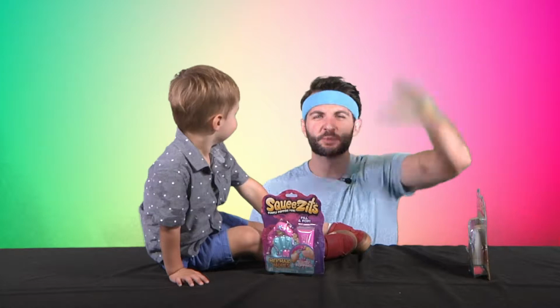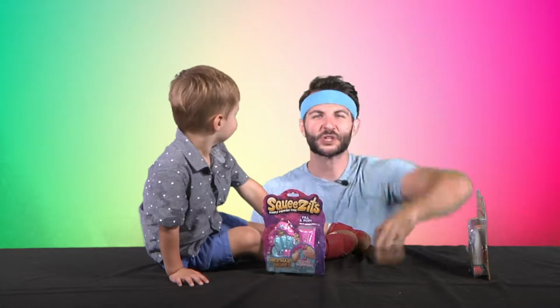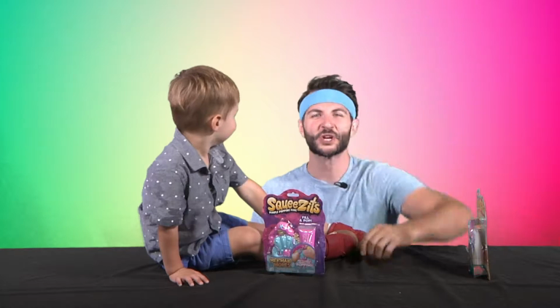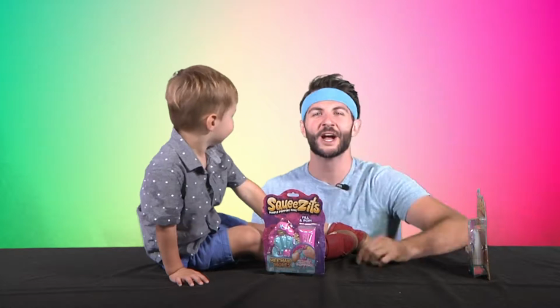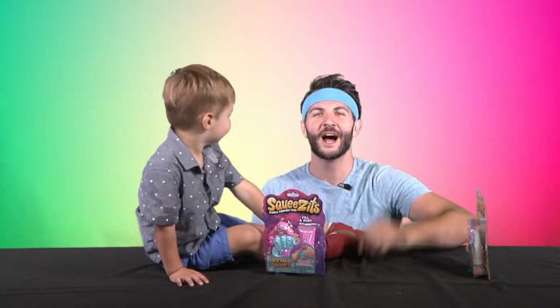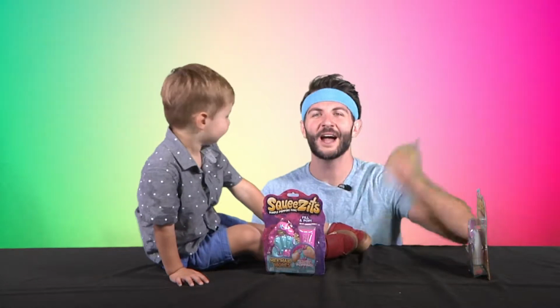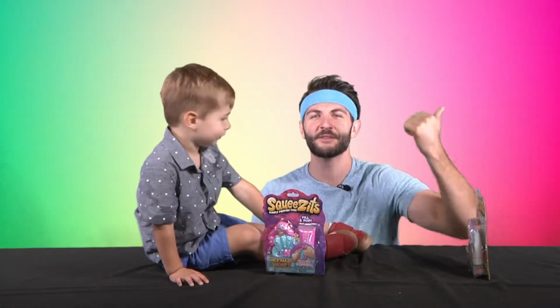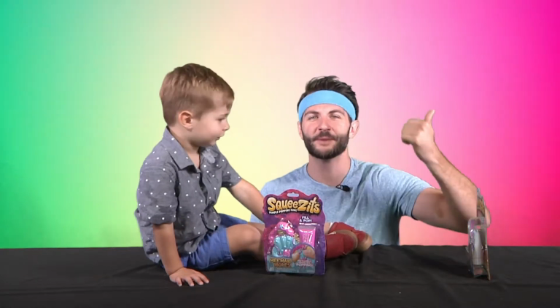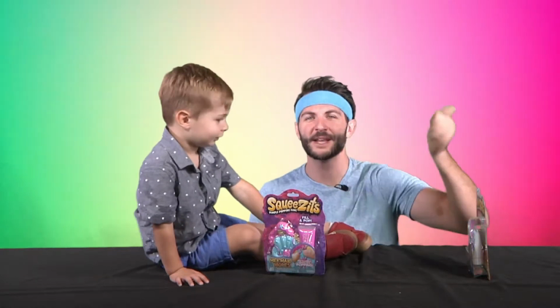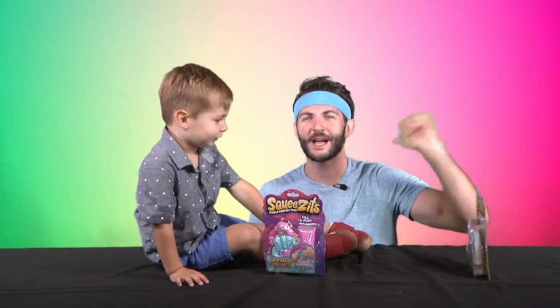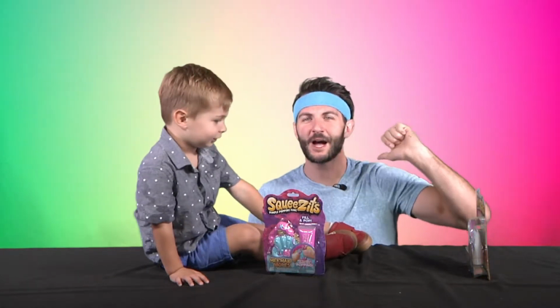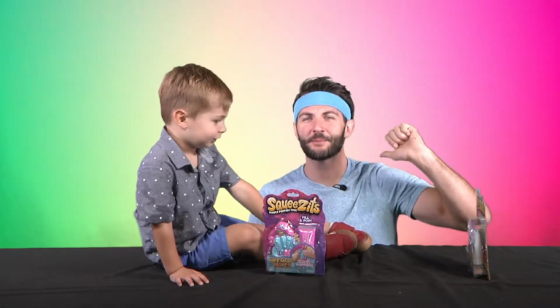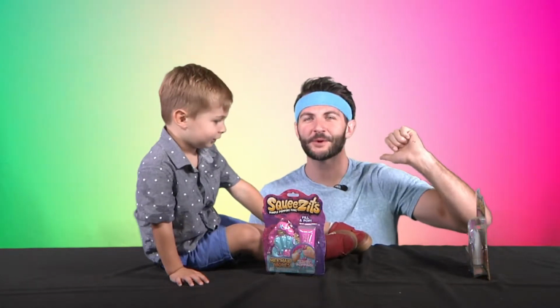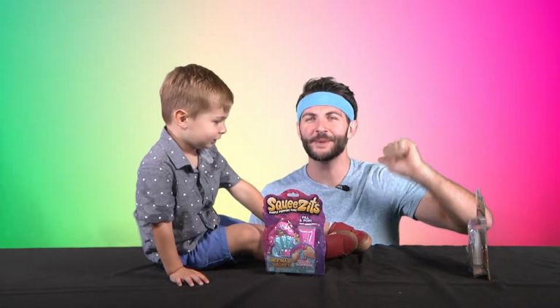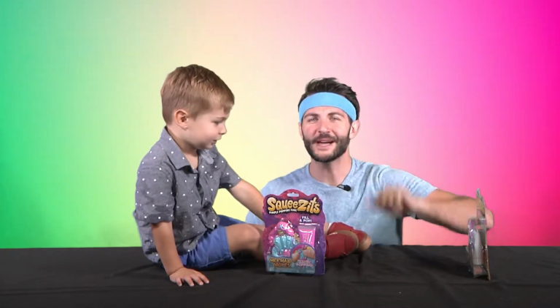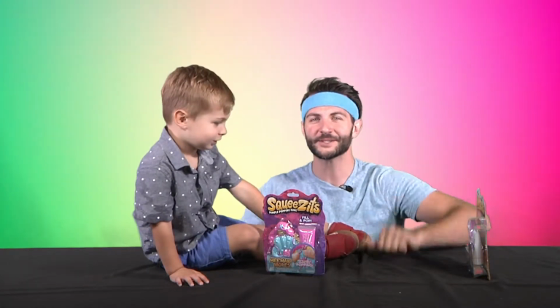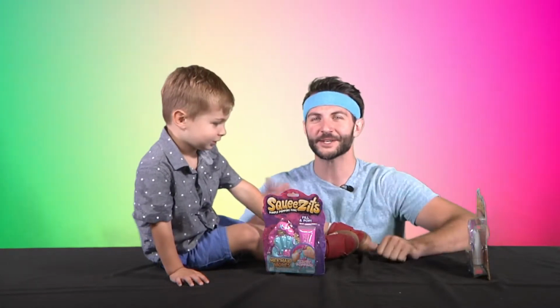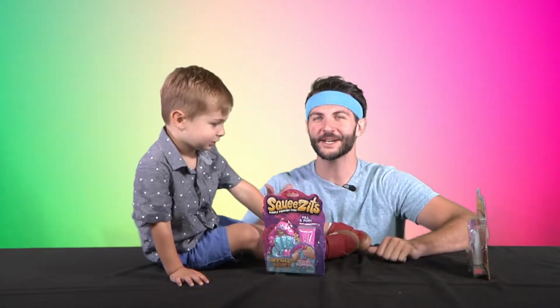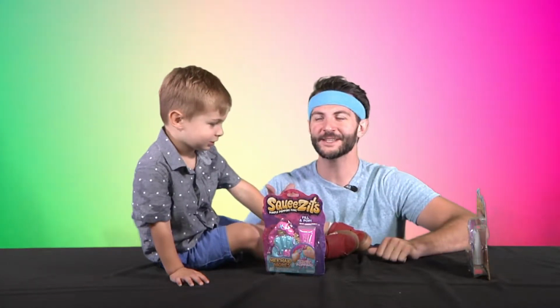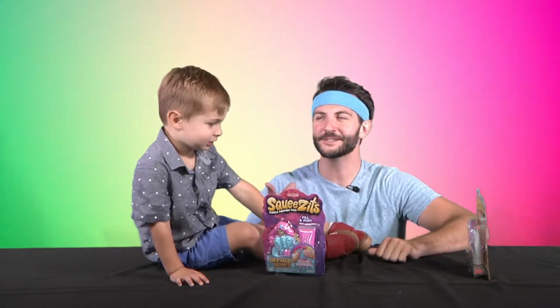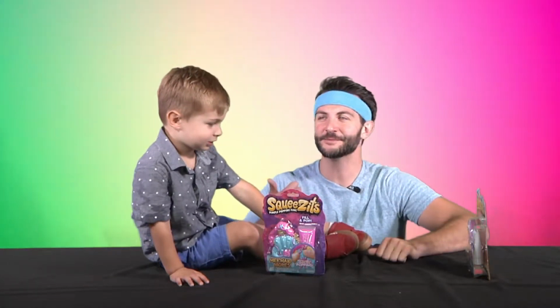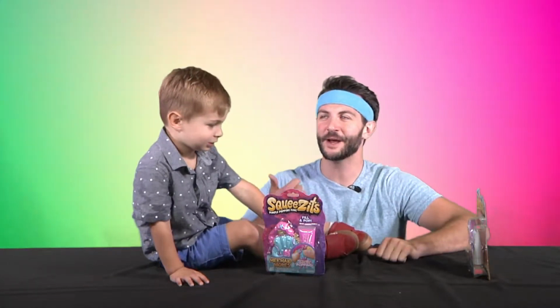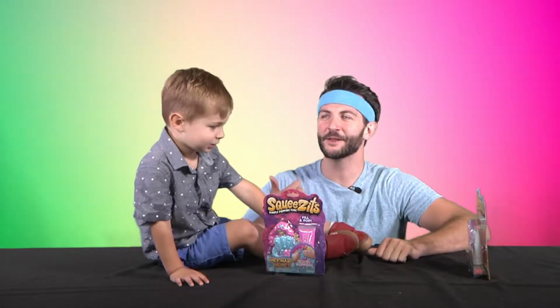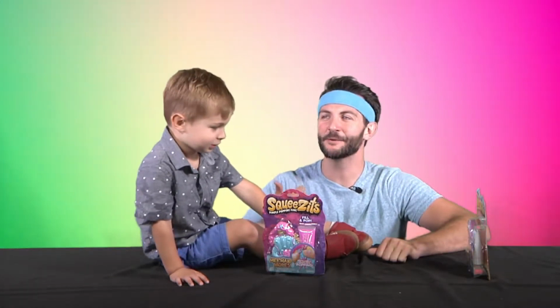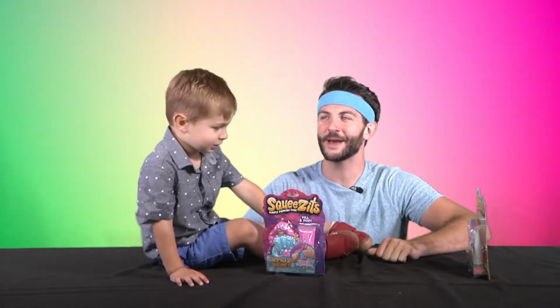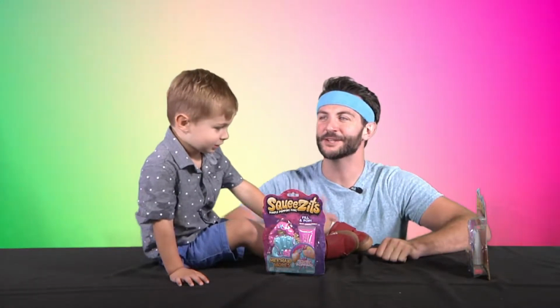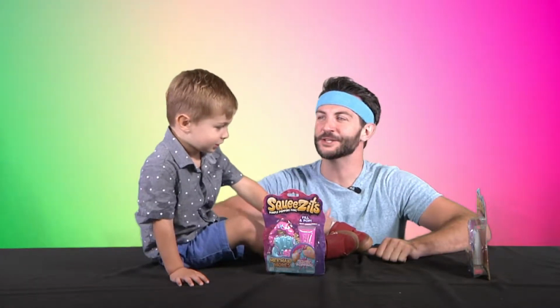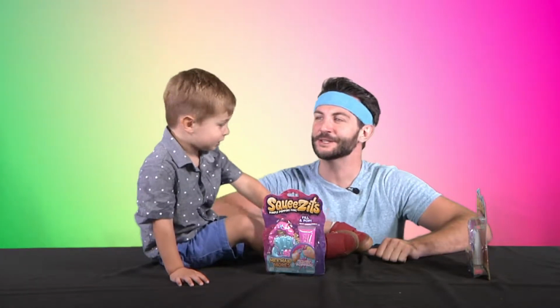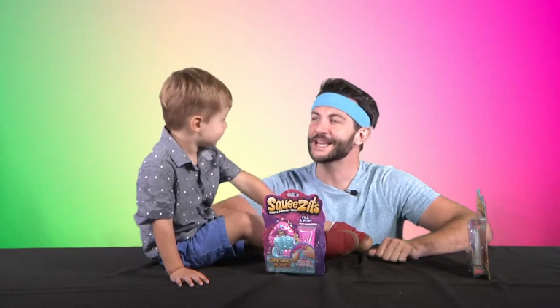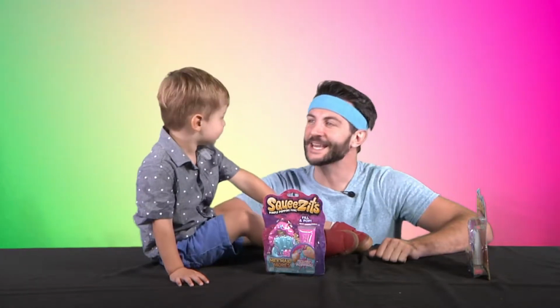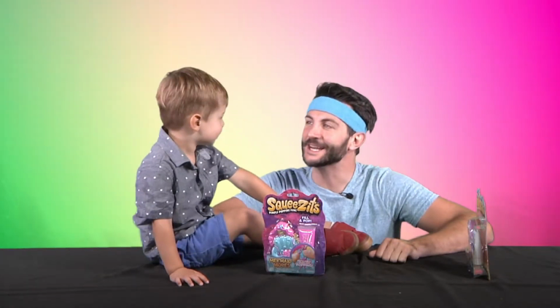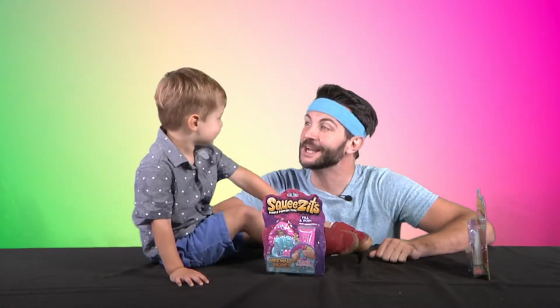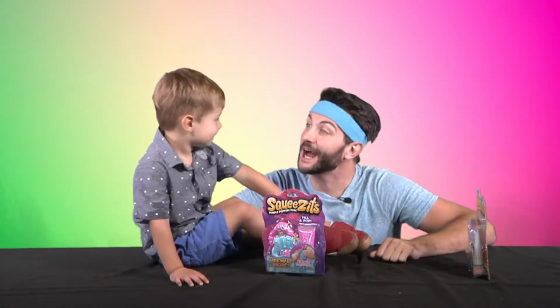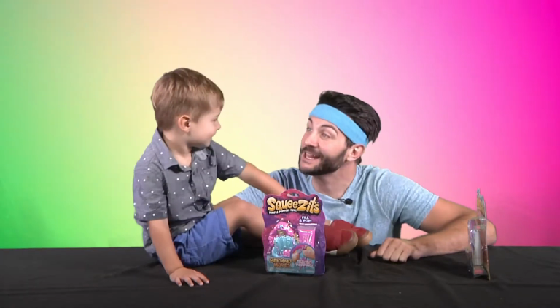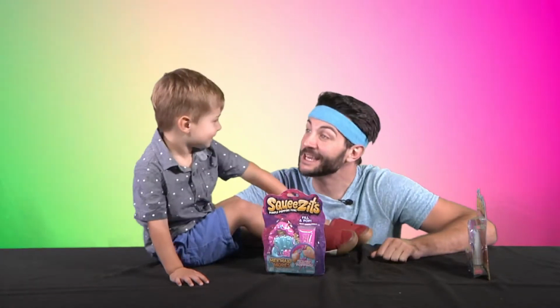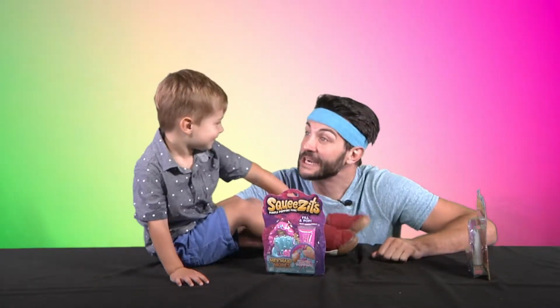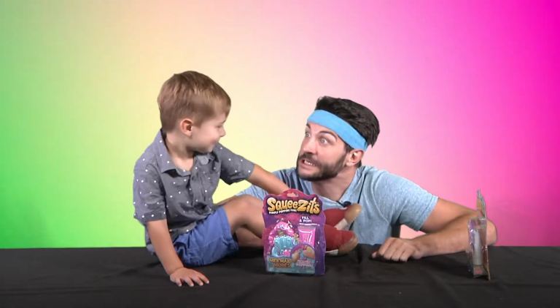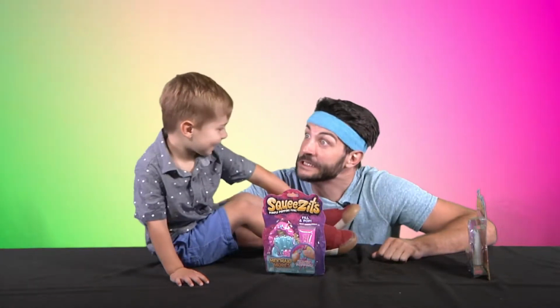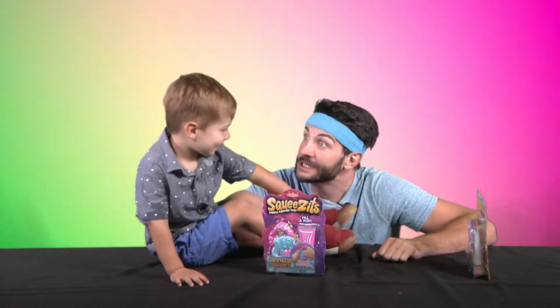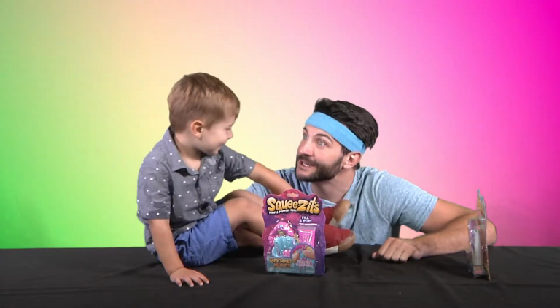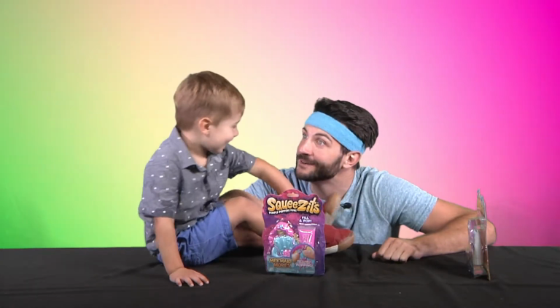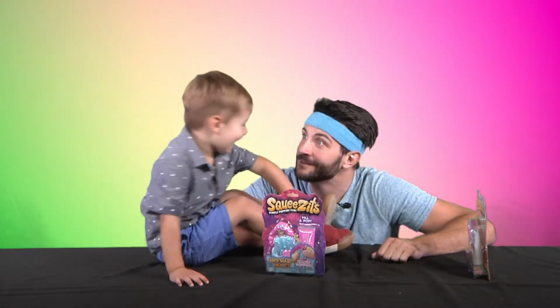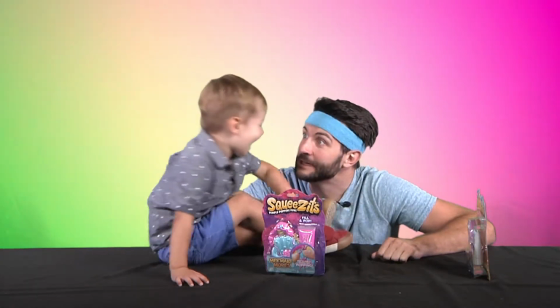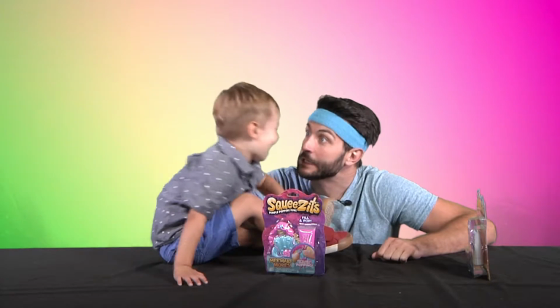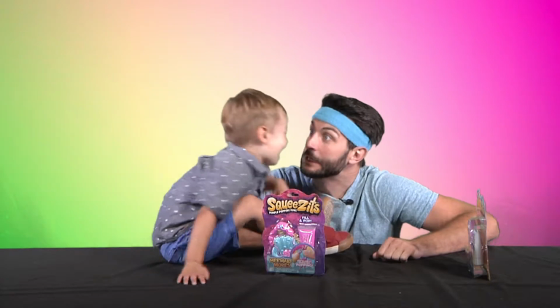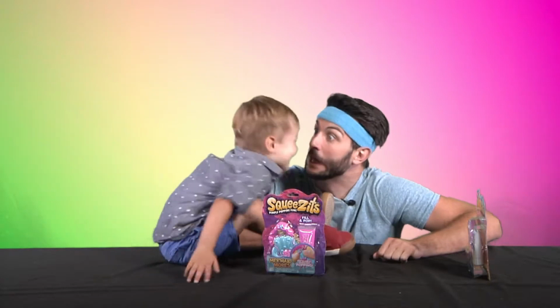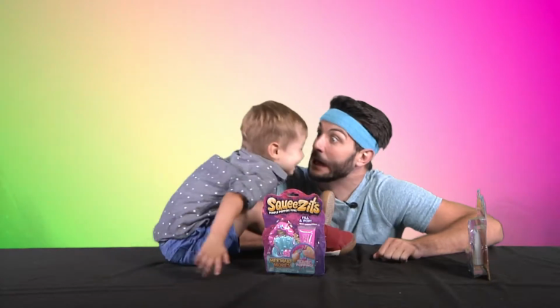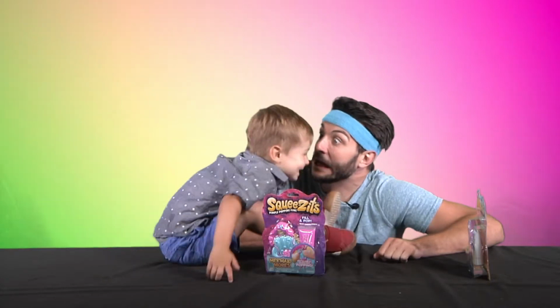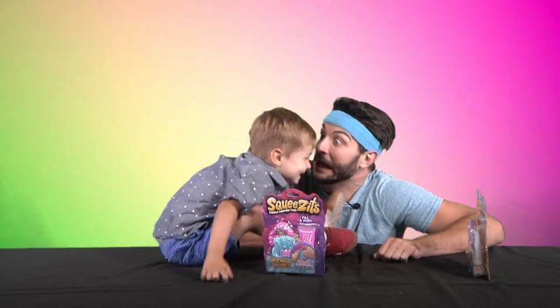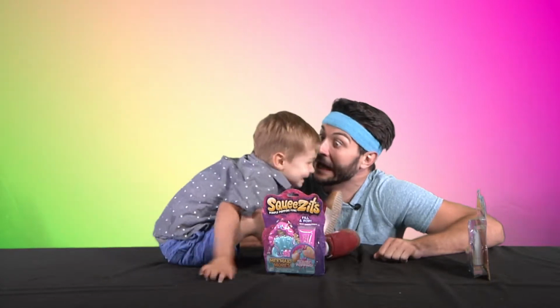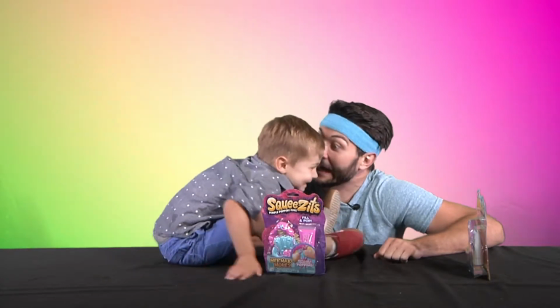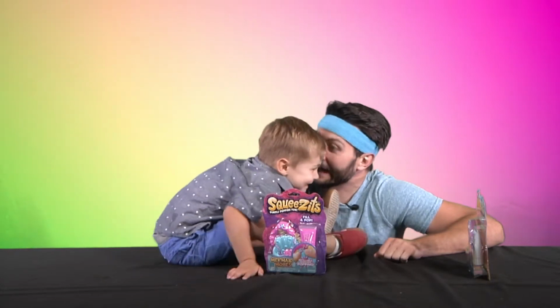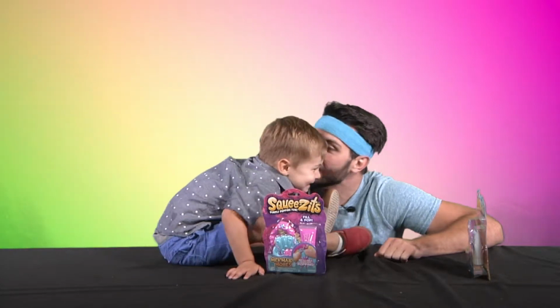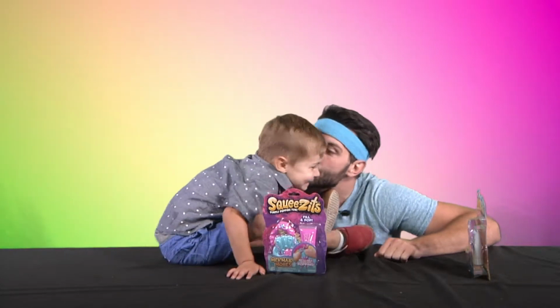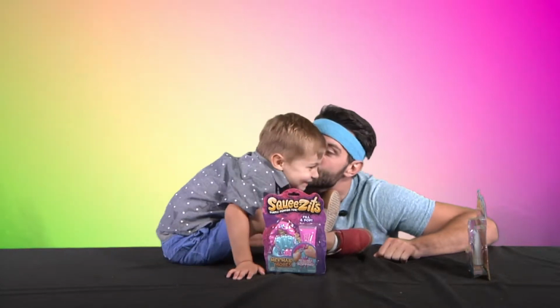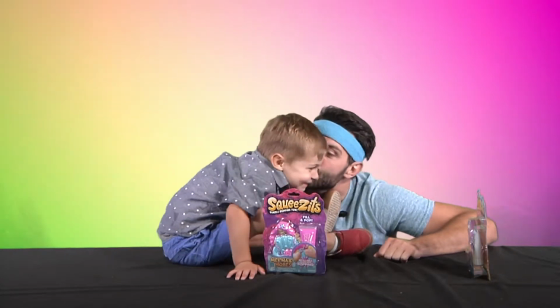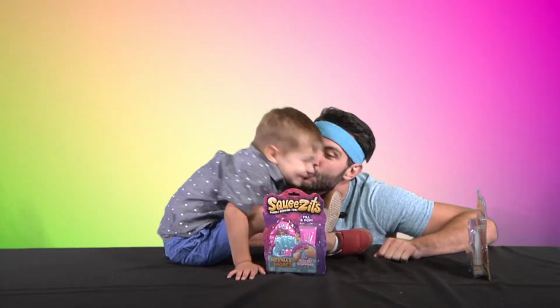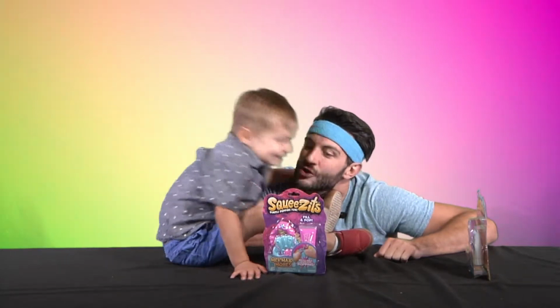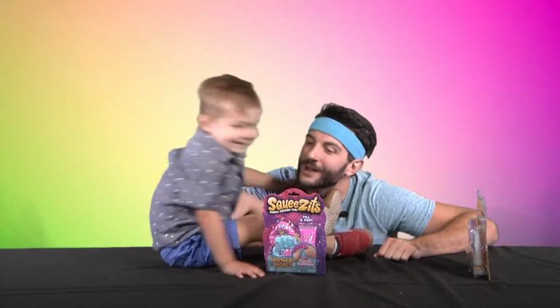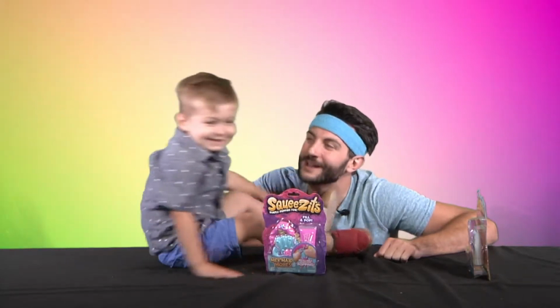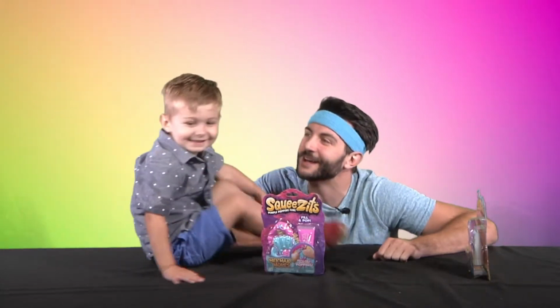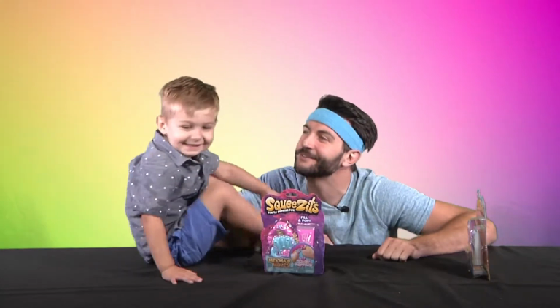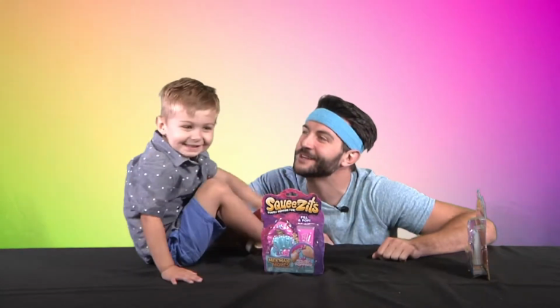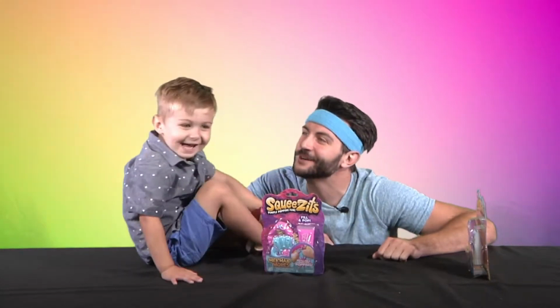Hi everybody, I'm Bert Badger and this is my little badger Lincoln. Hi Lincoln. Hi. I love you.